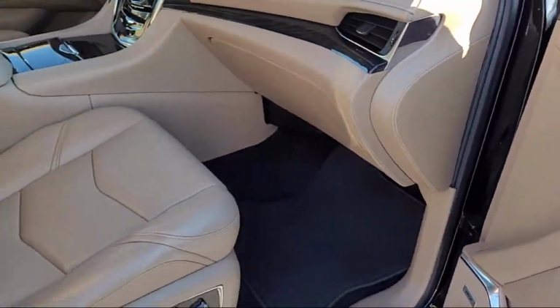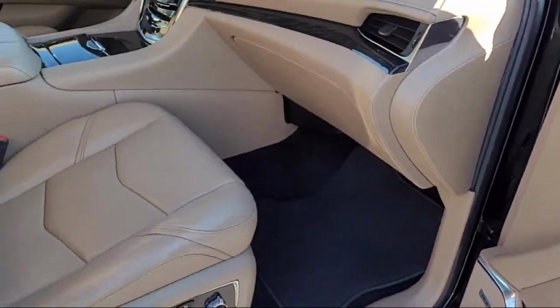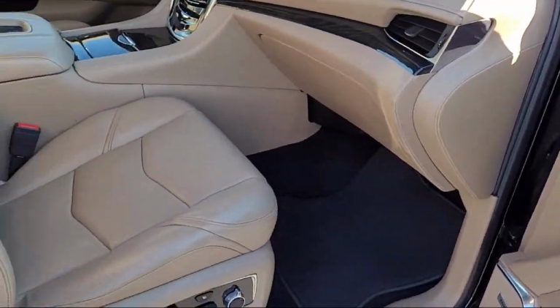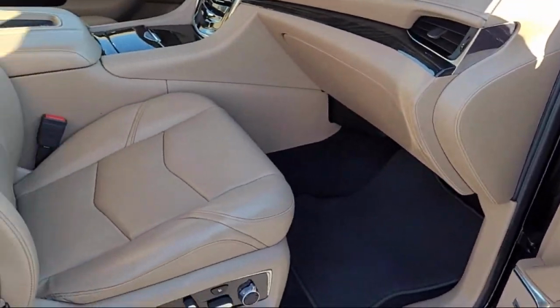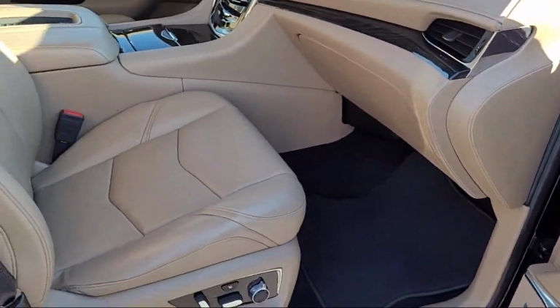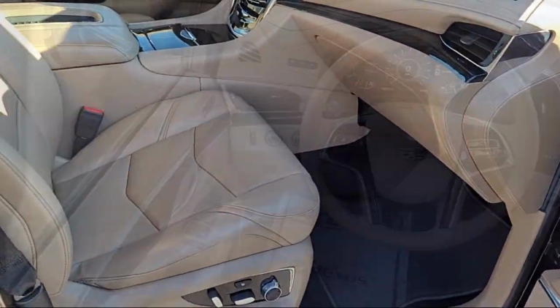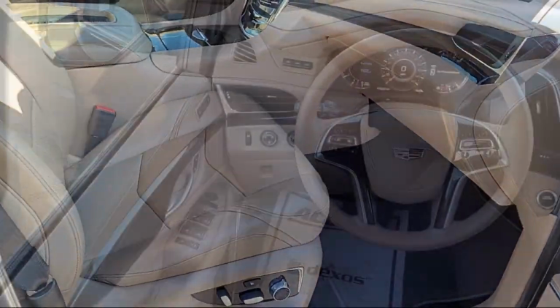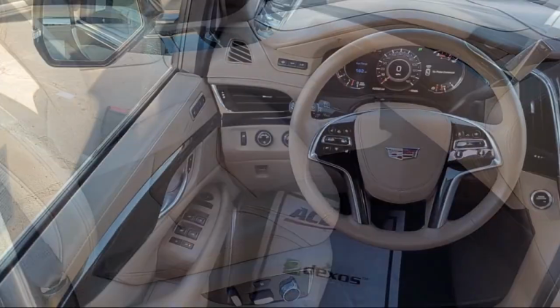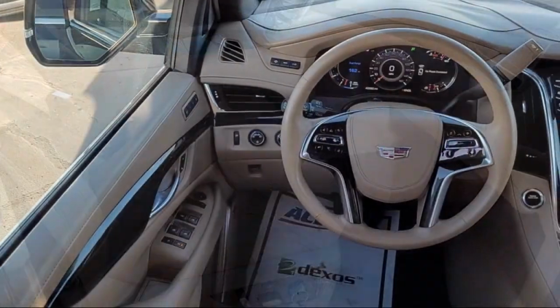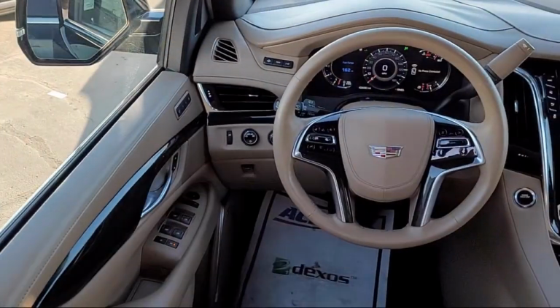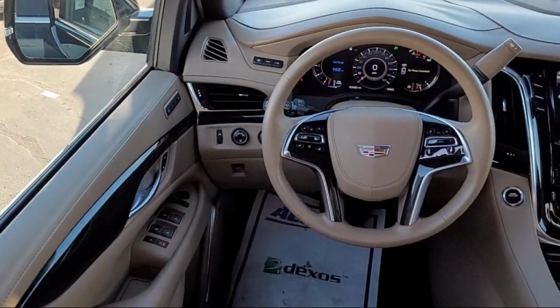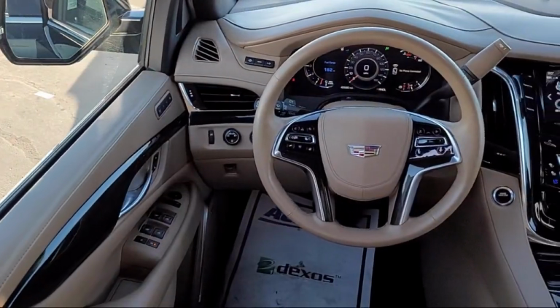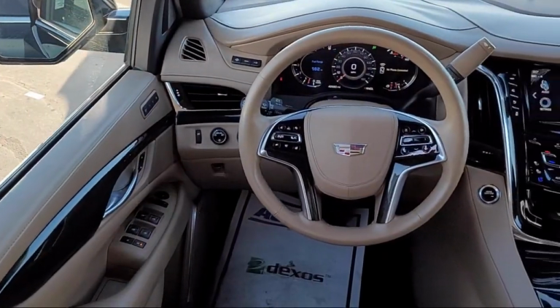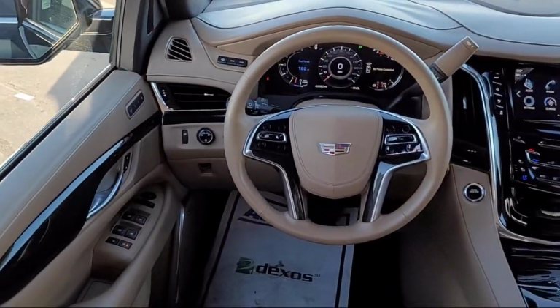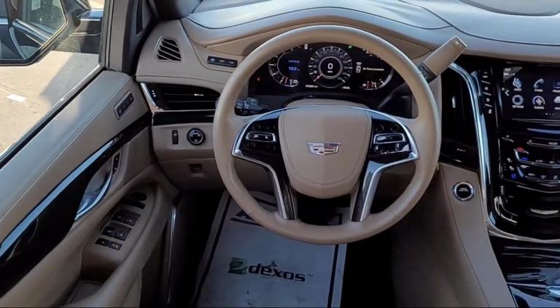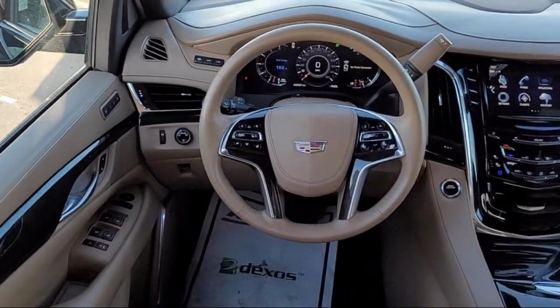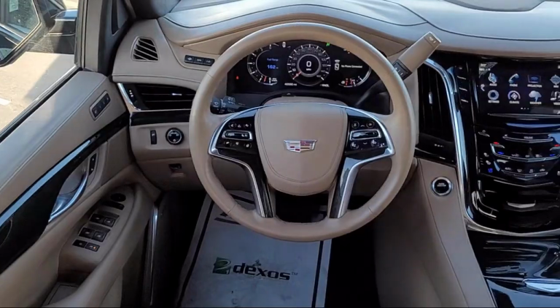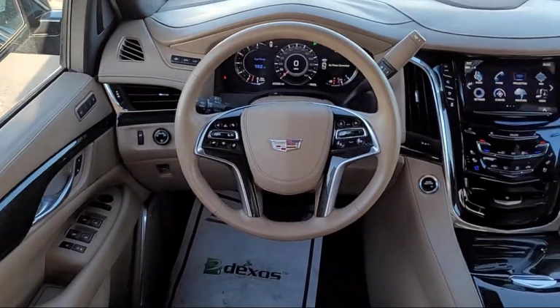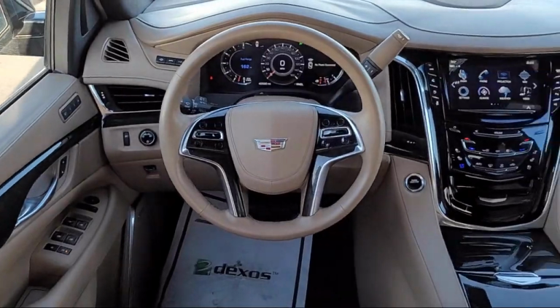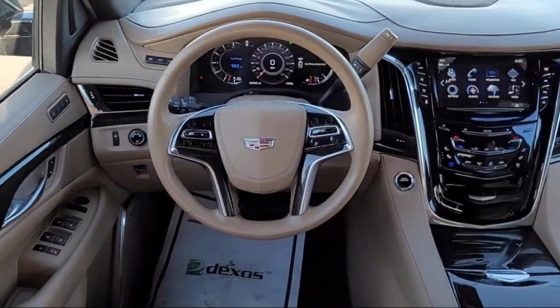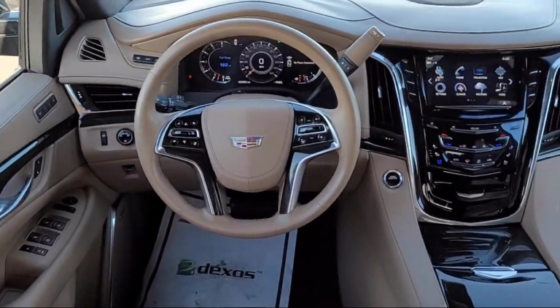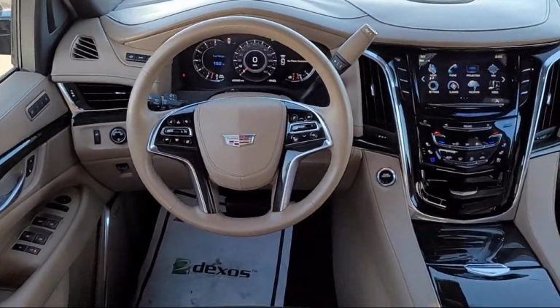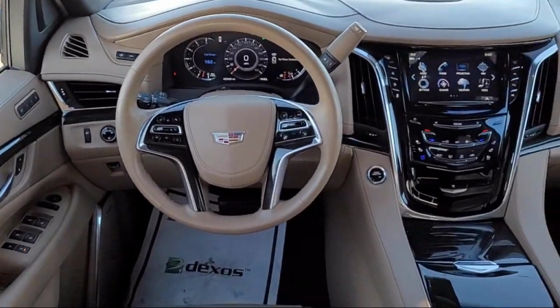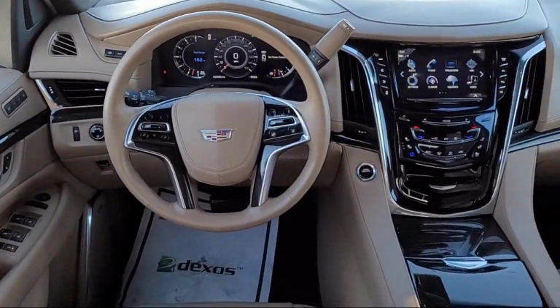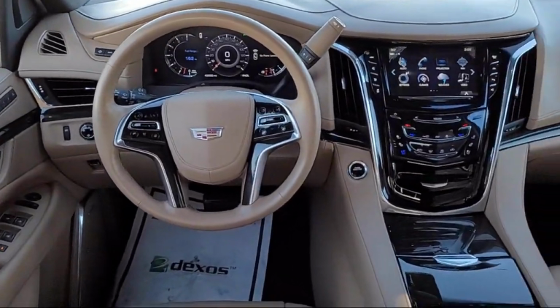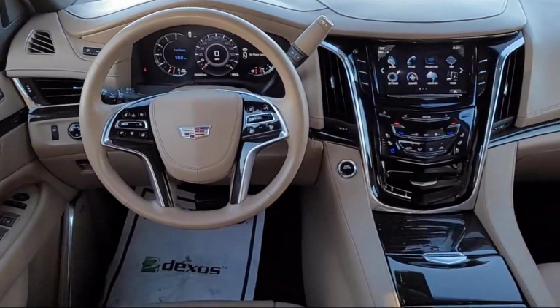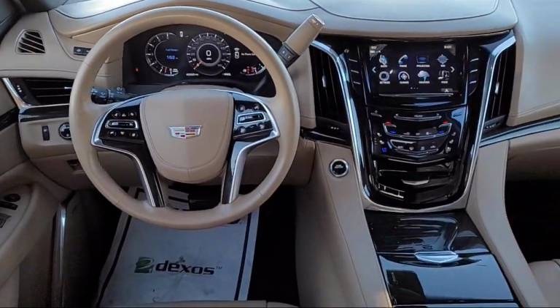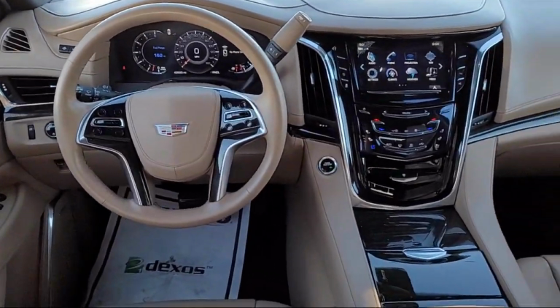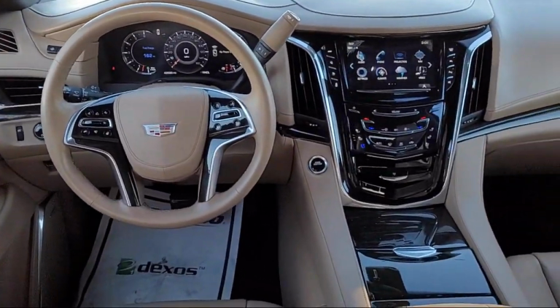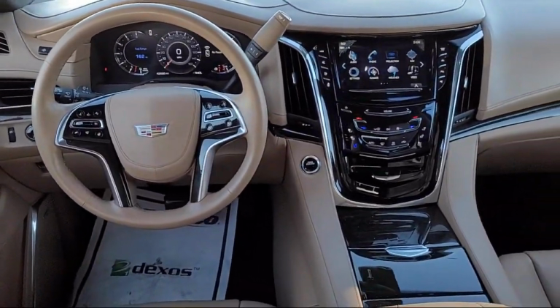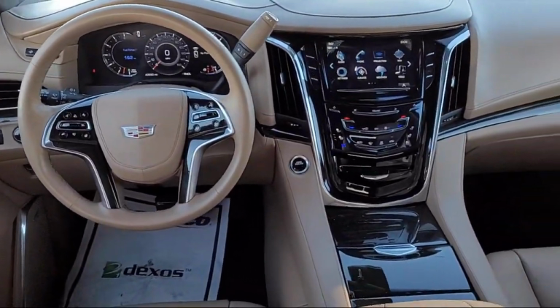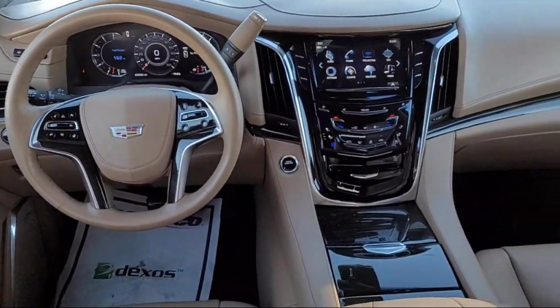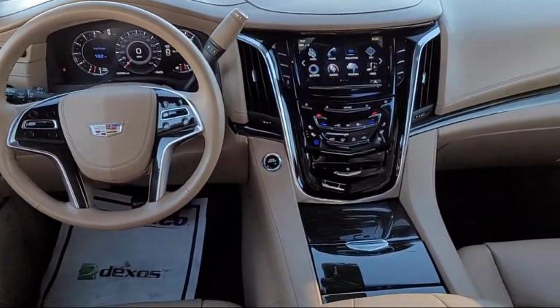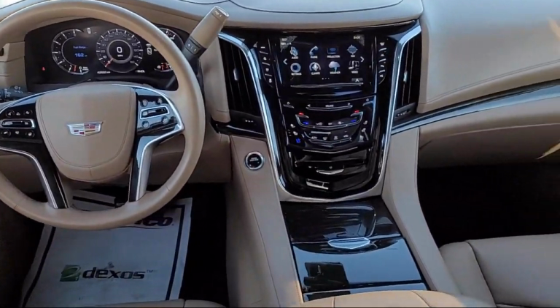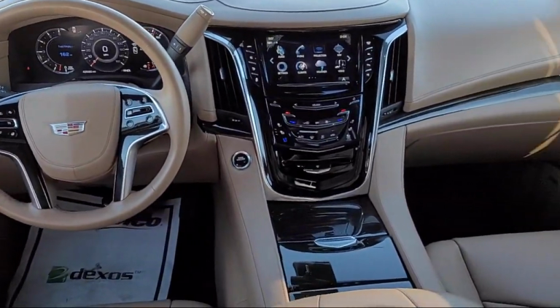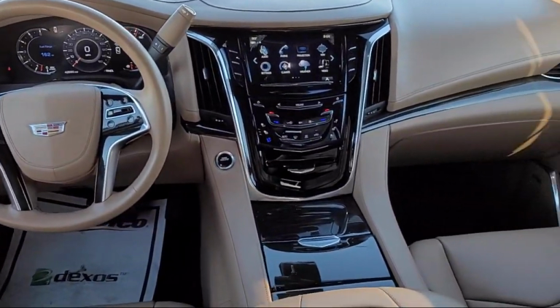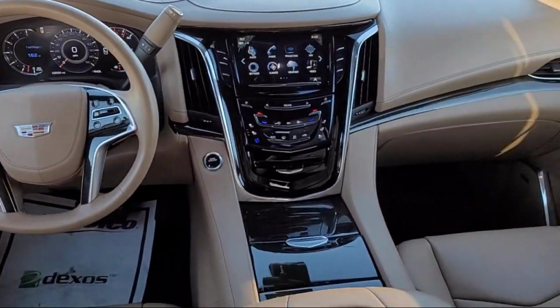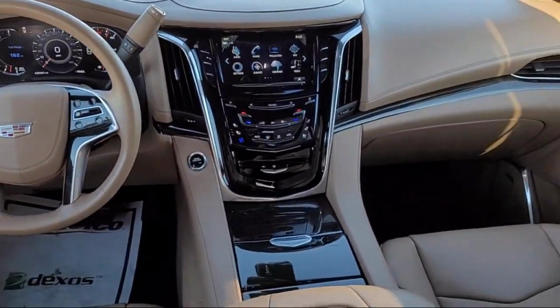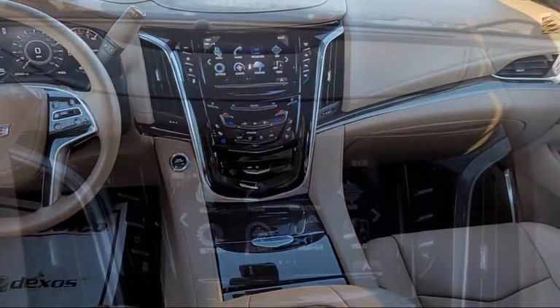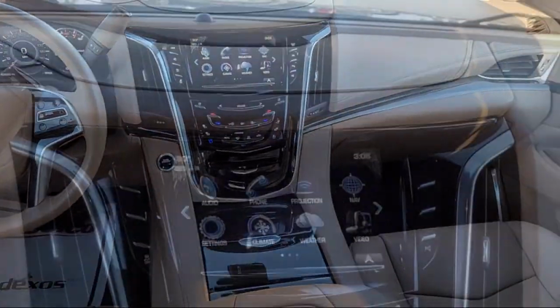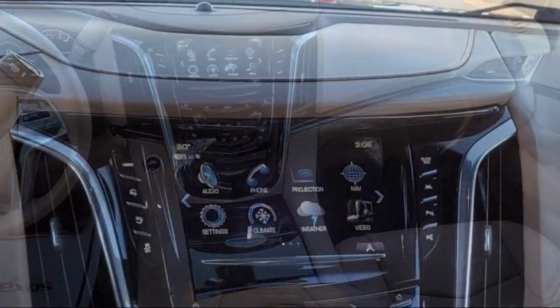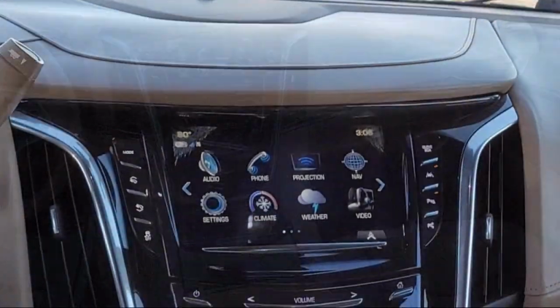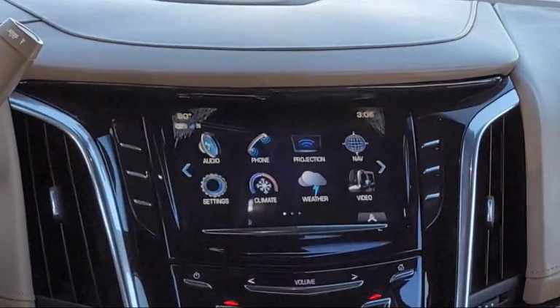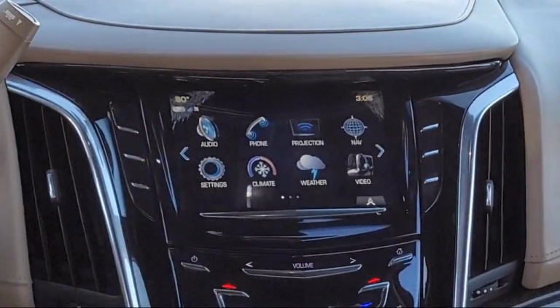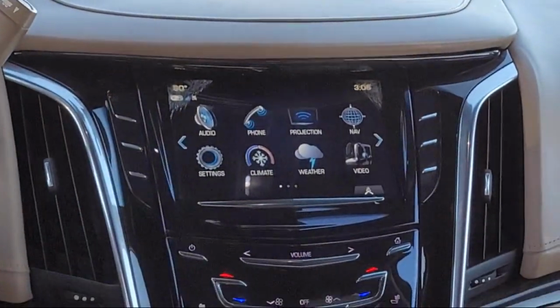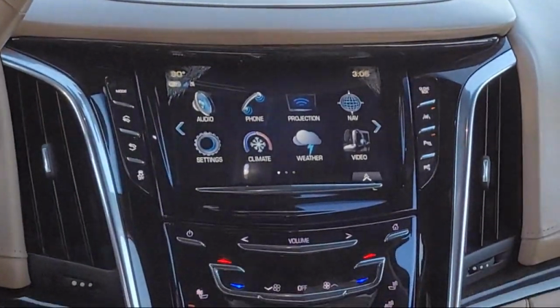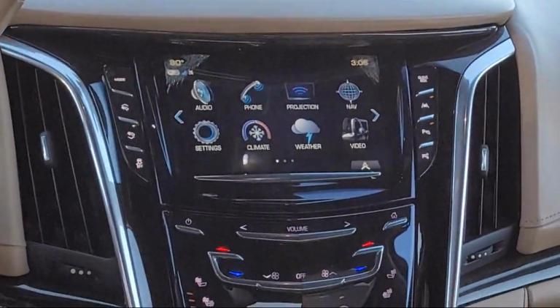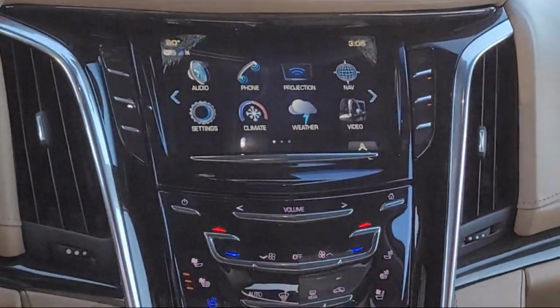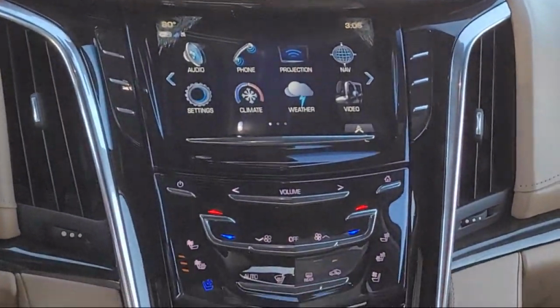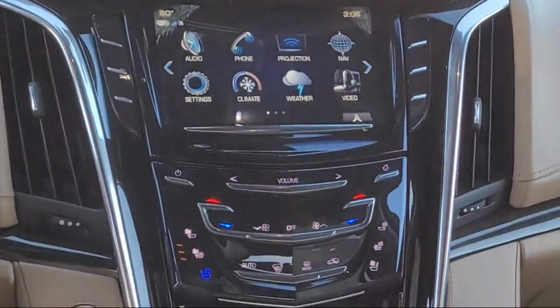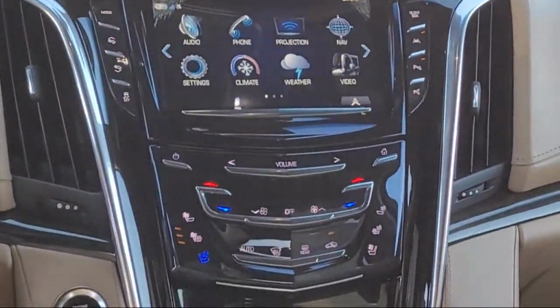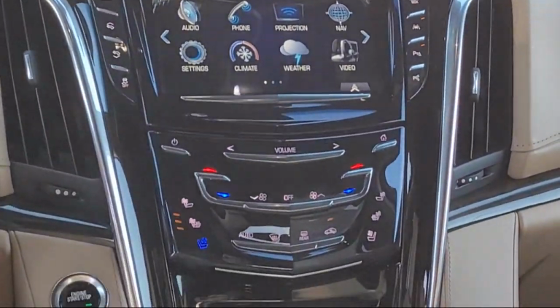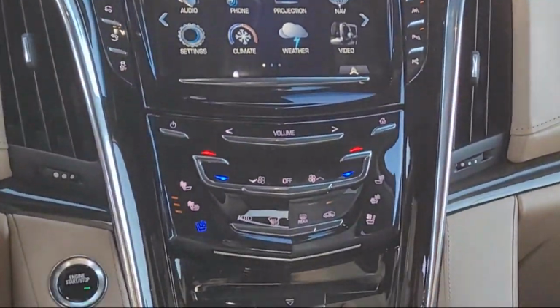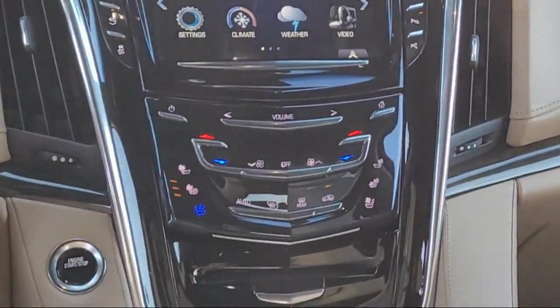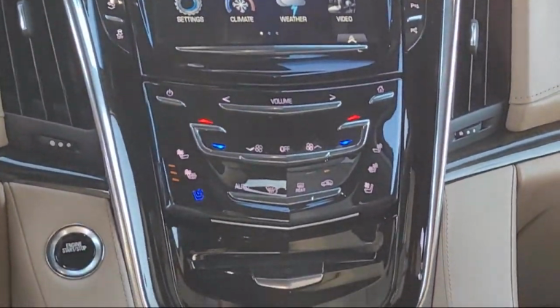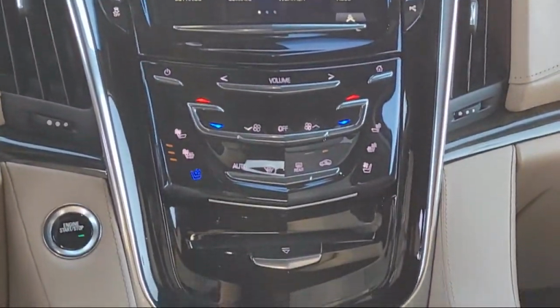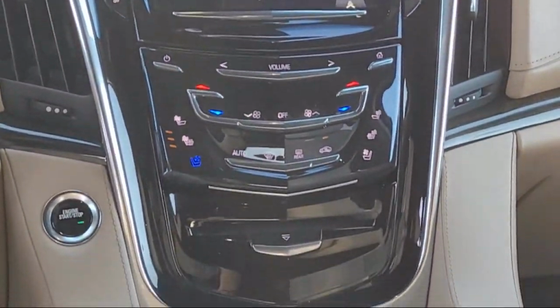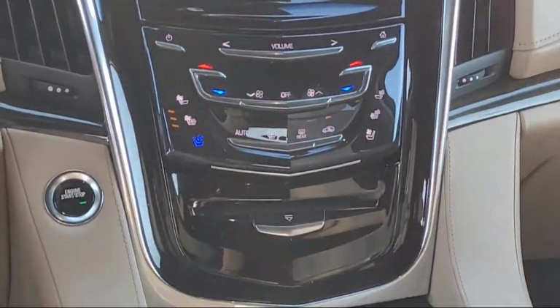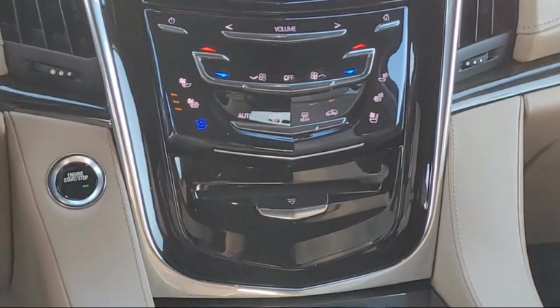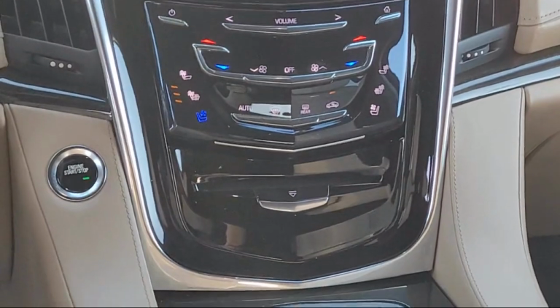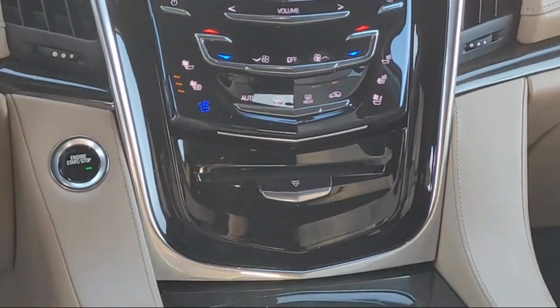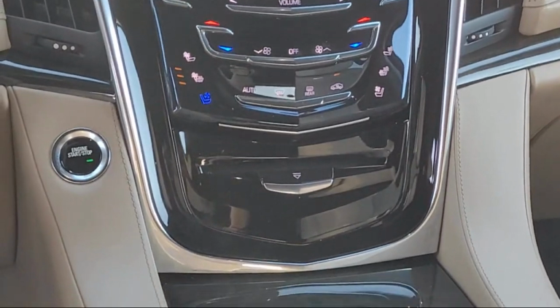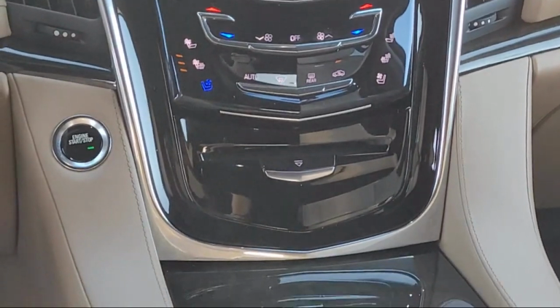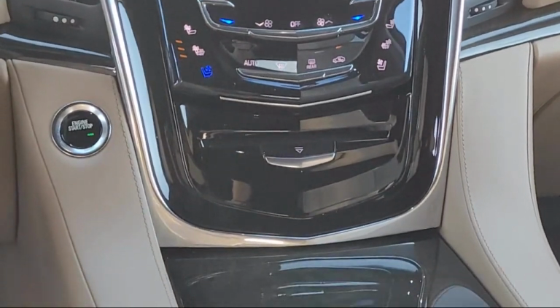Additional features include Apple CarPlay and Android Auto, rain sensitive windshield wipers, and it has less than 45,000 miles on the odometer.